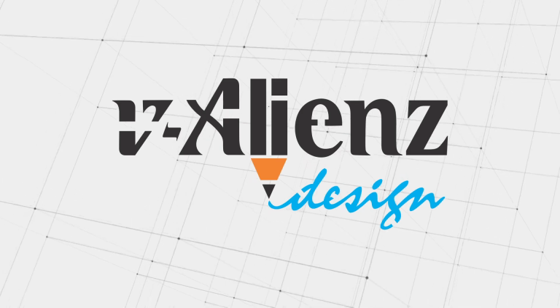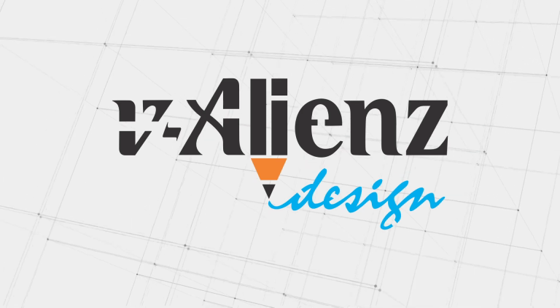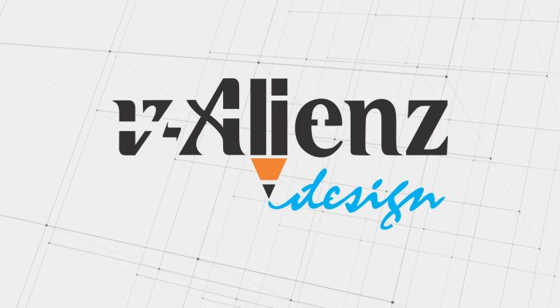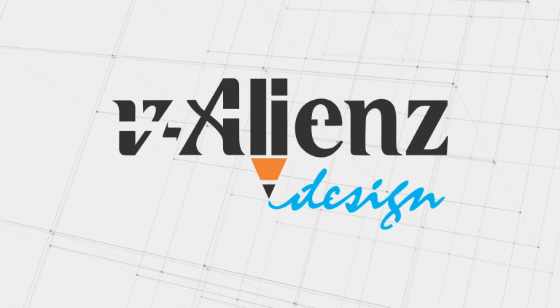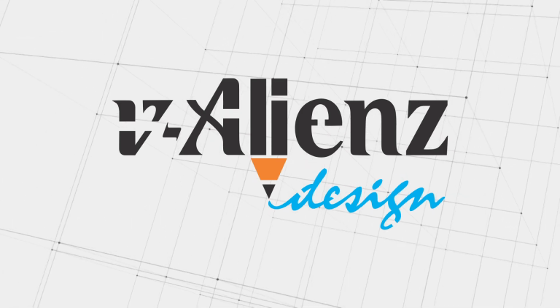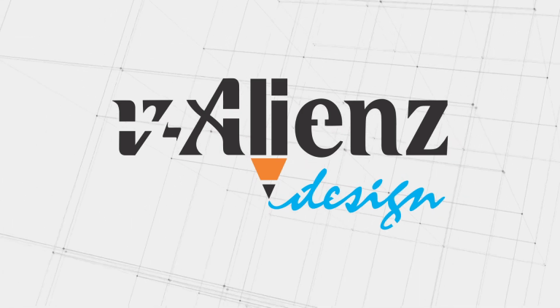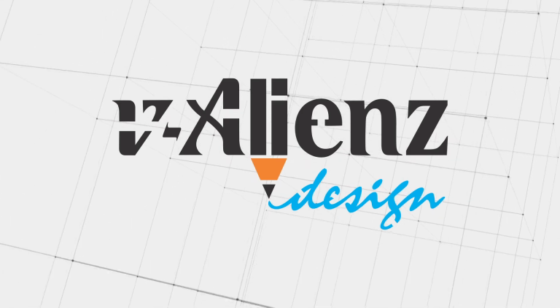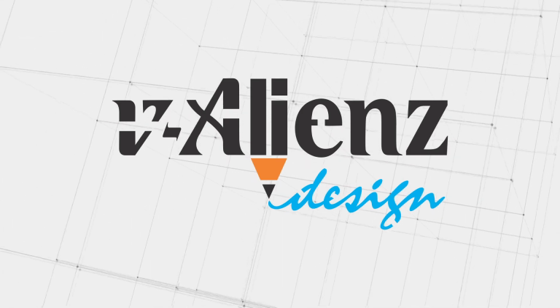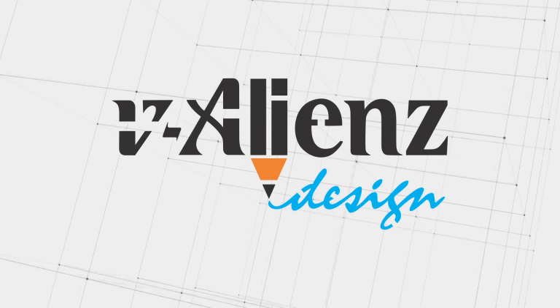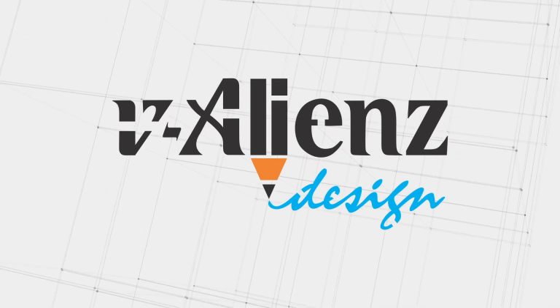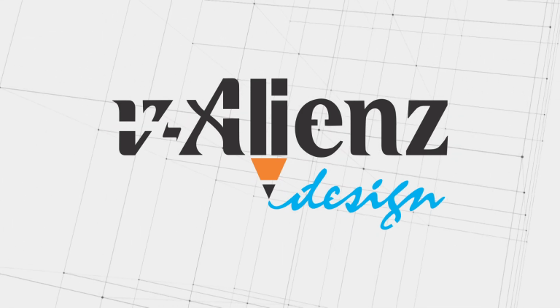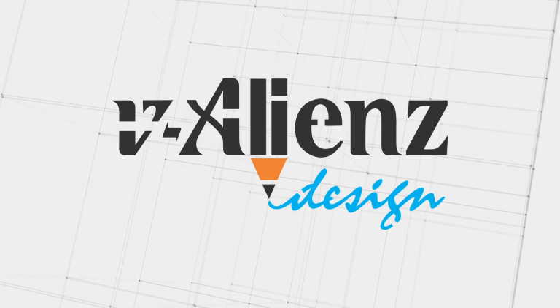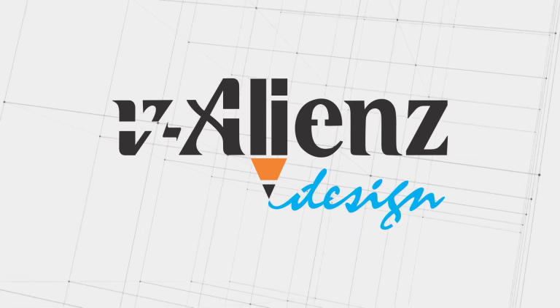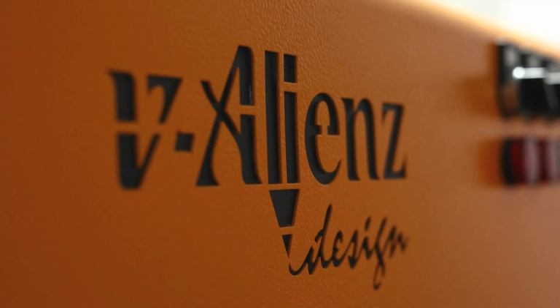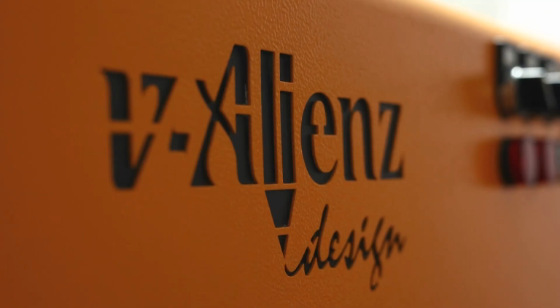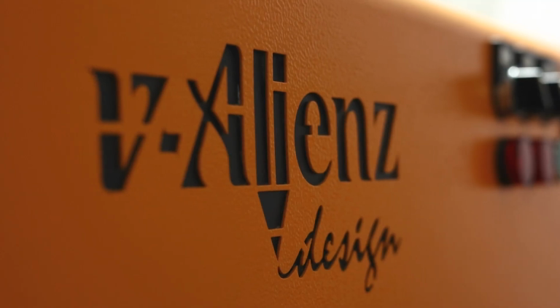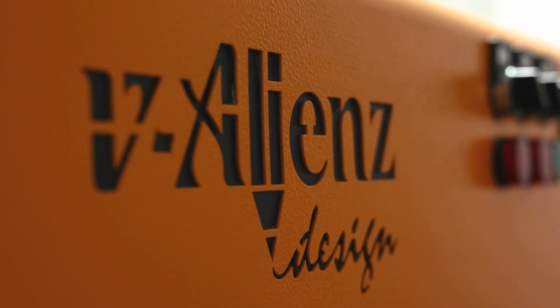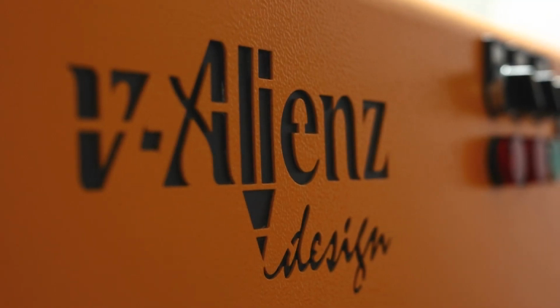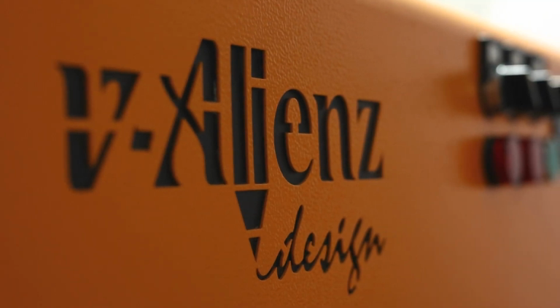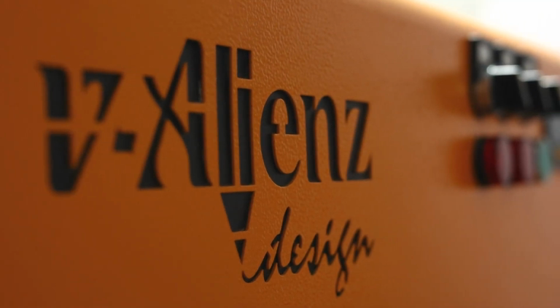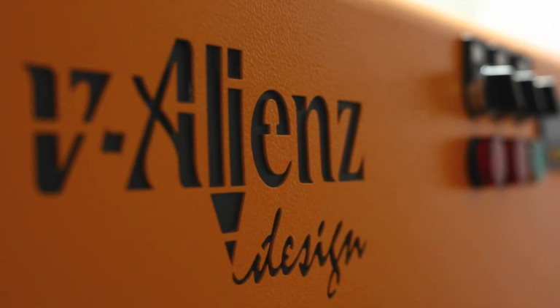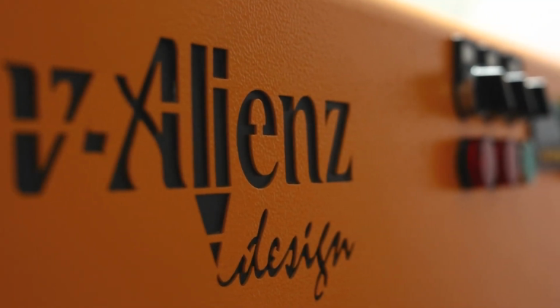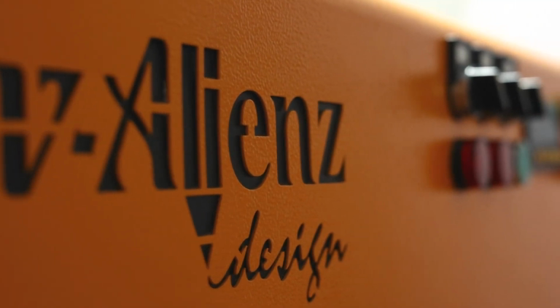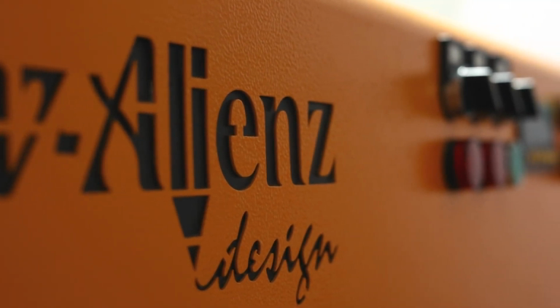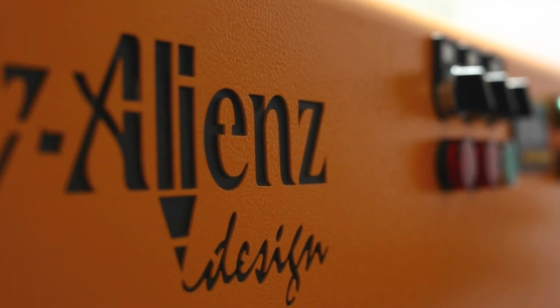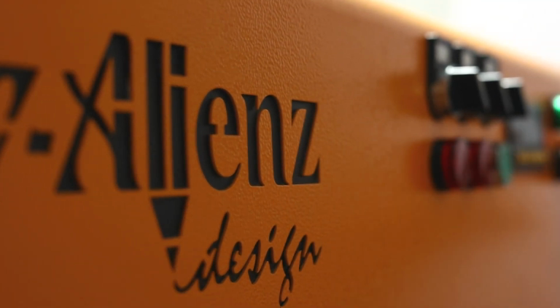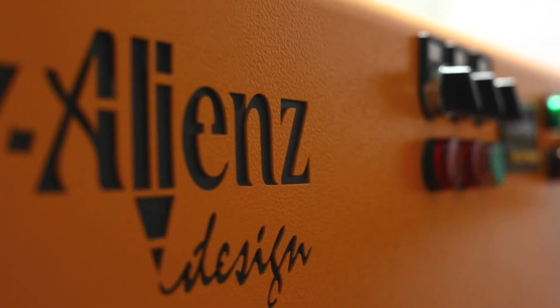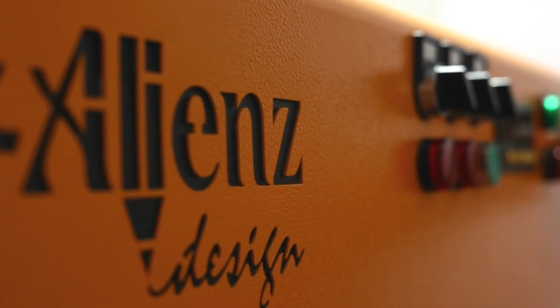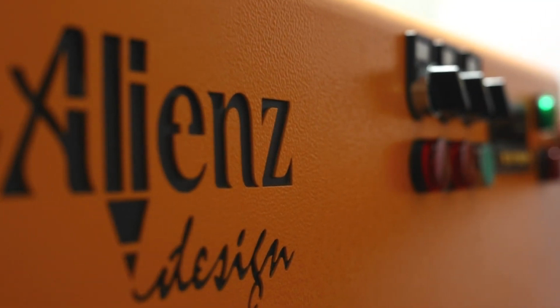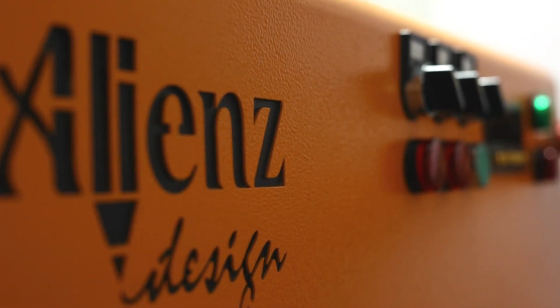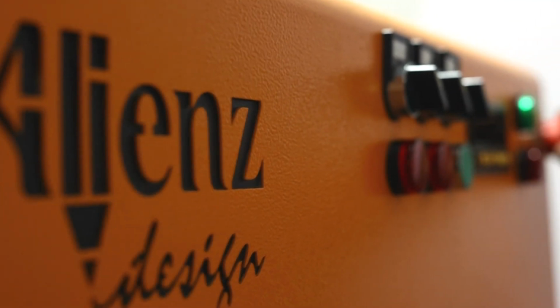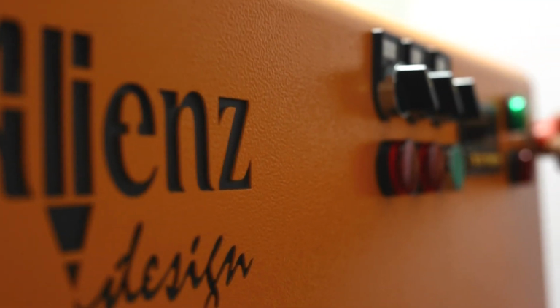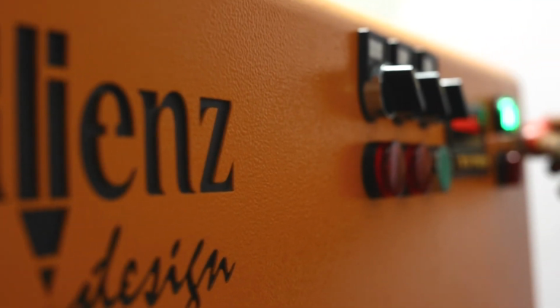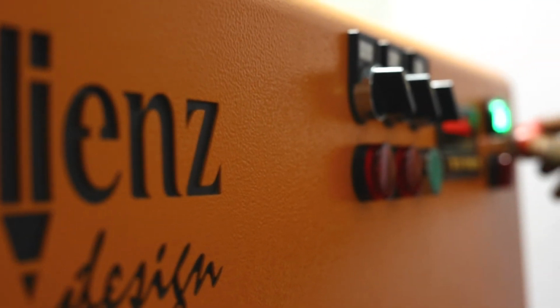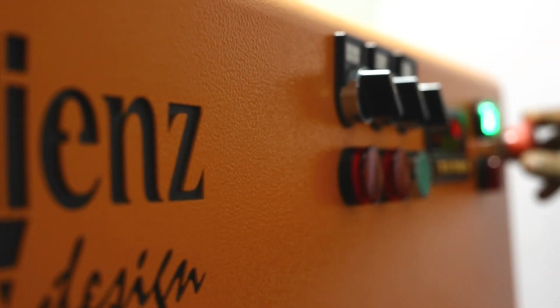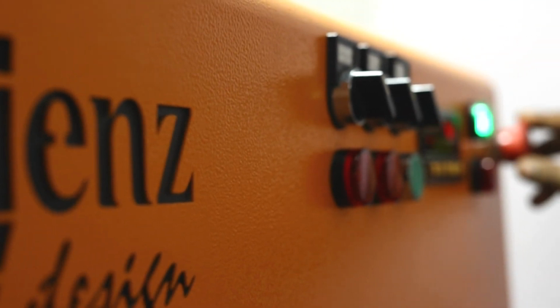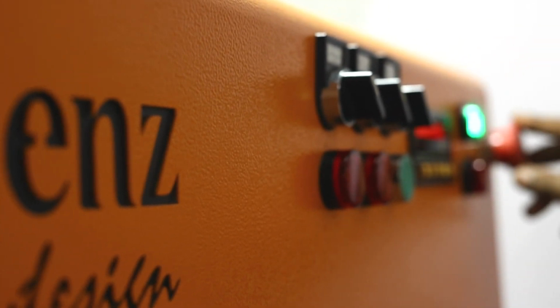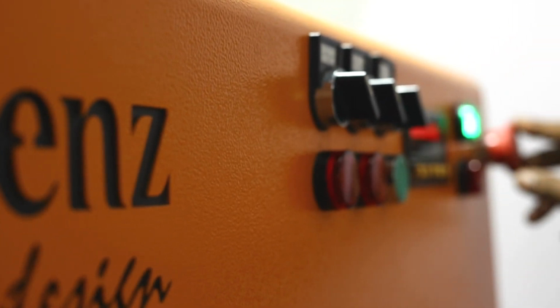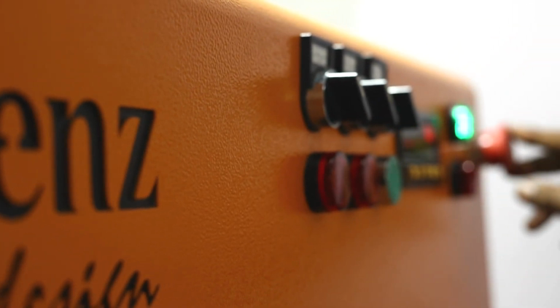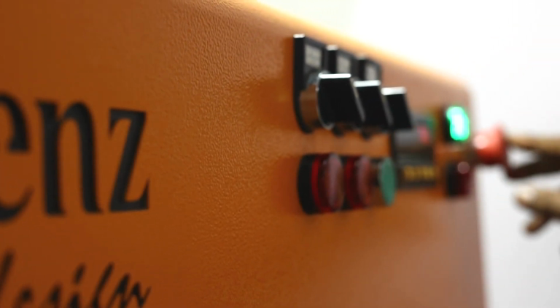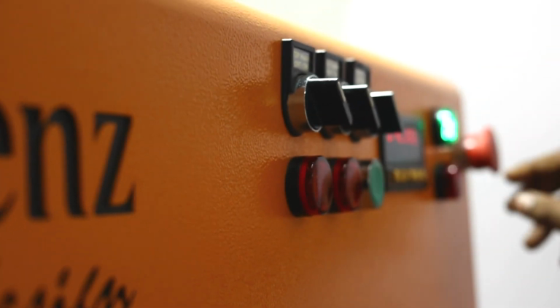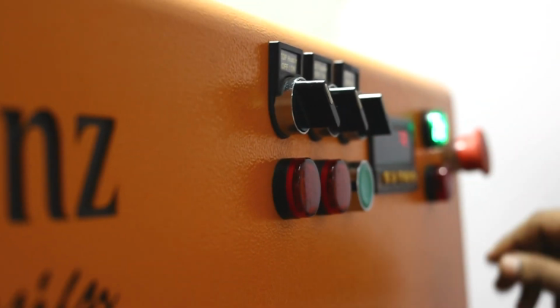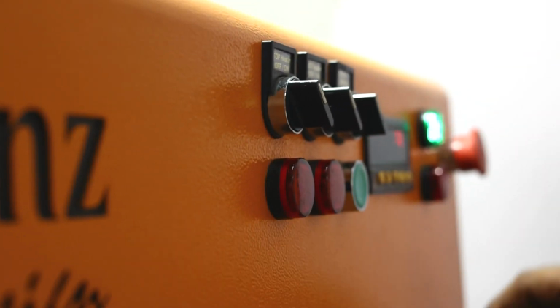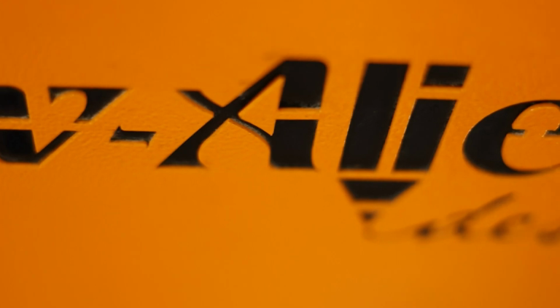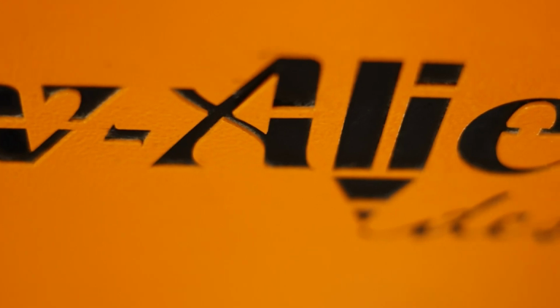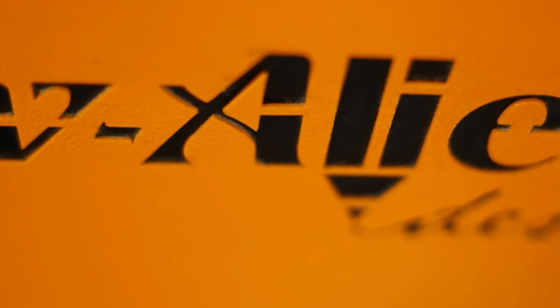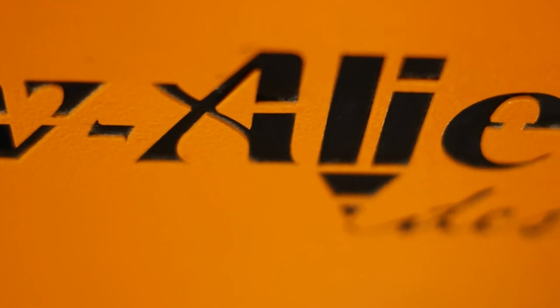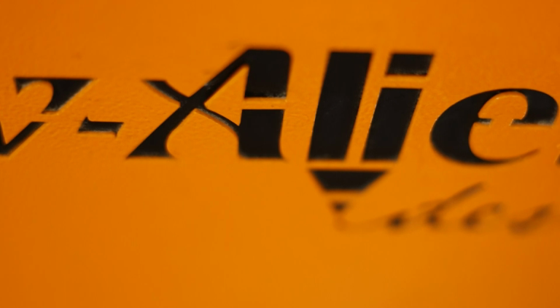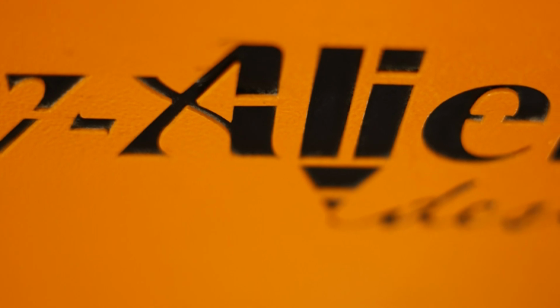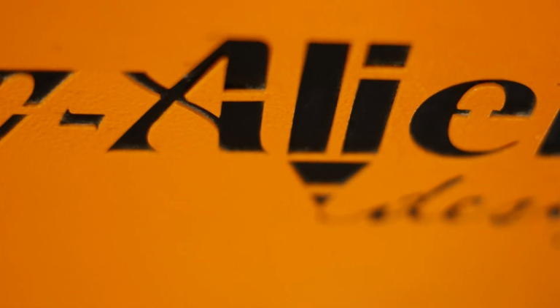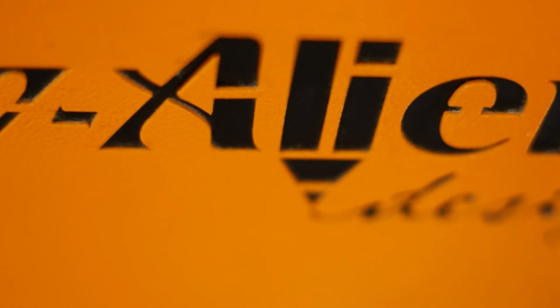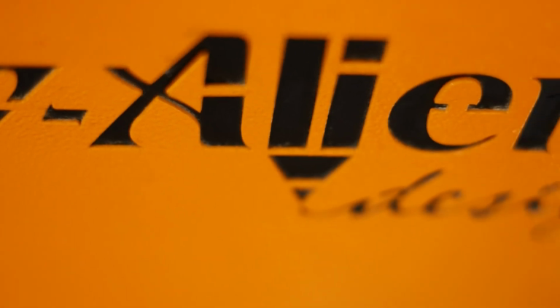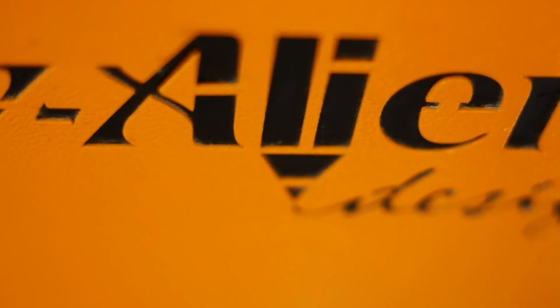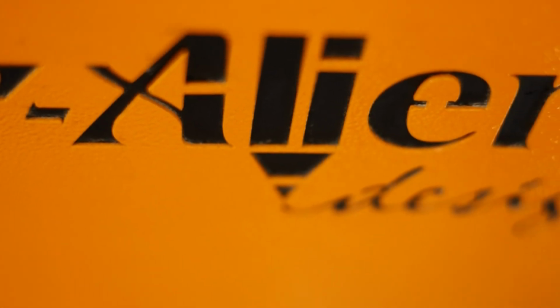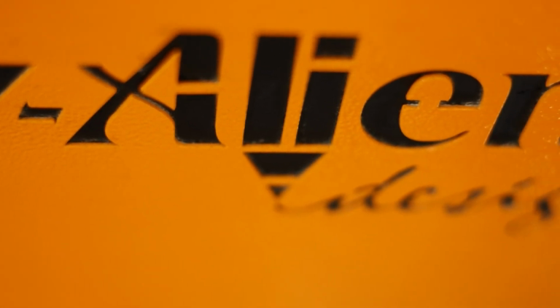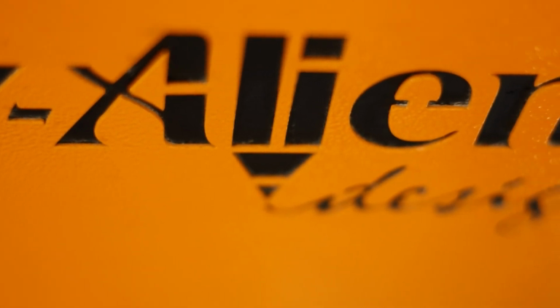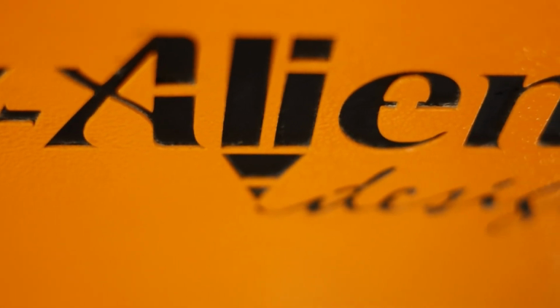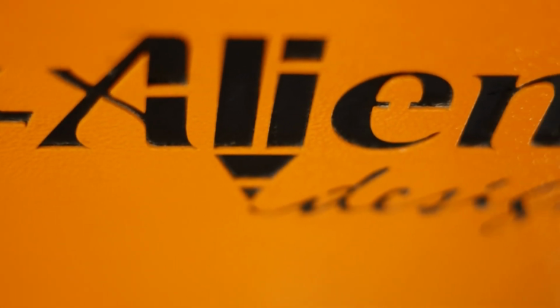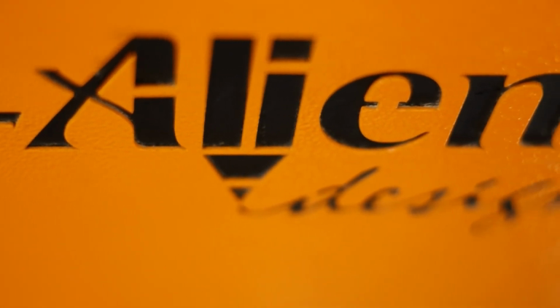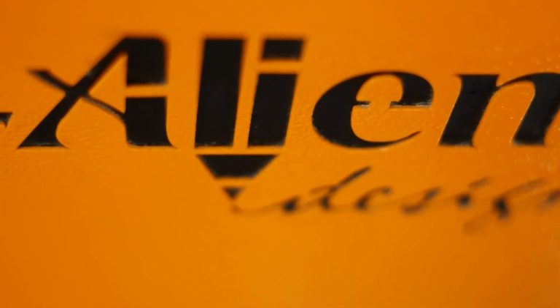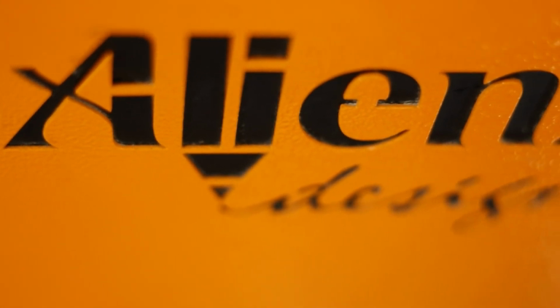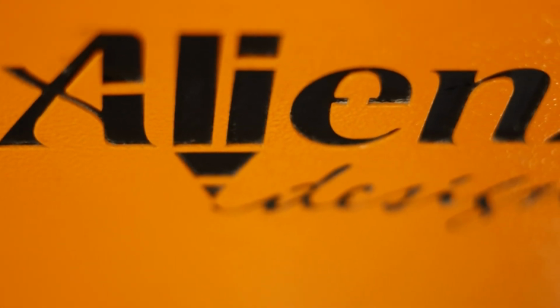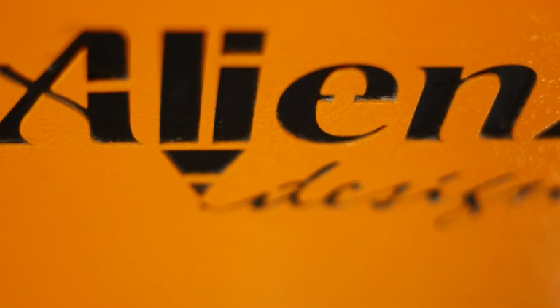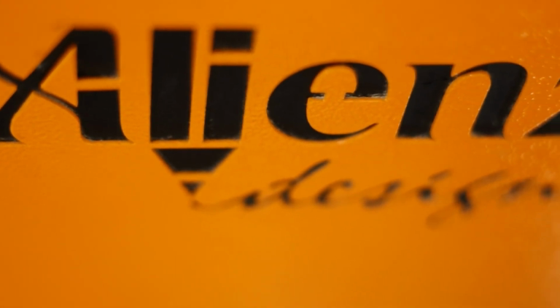We are very proud to introduce the industry-leading productivity machine for Eureka Palm Leaf Plate Manufacturing.